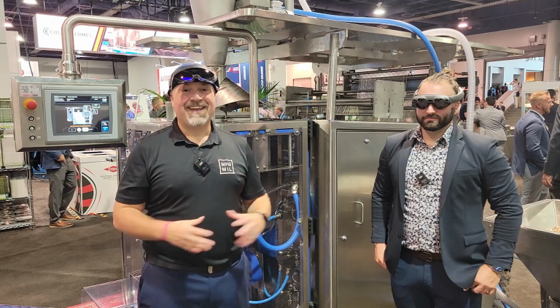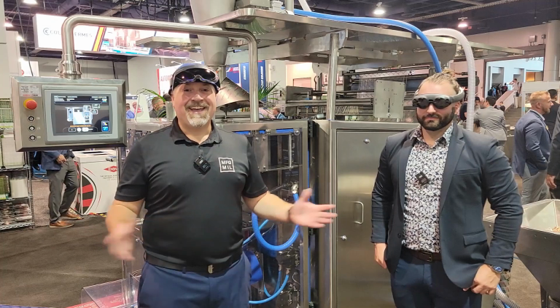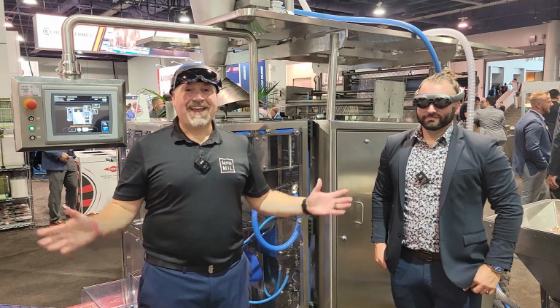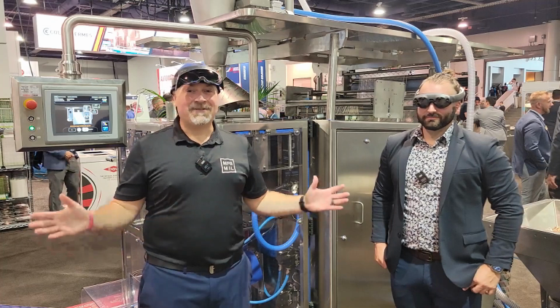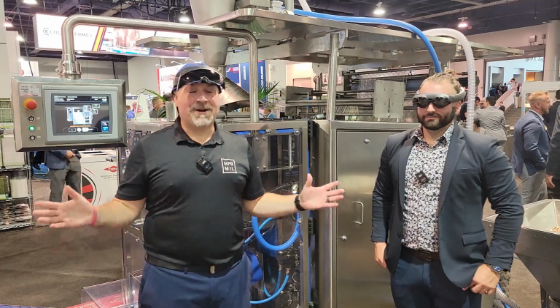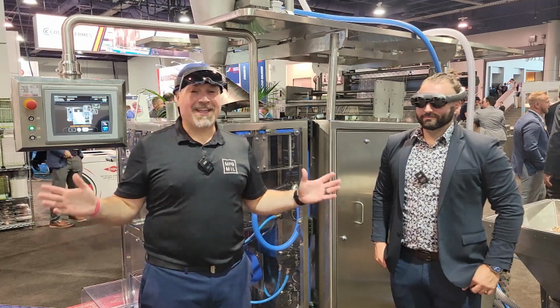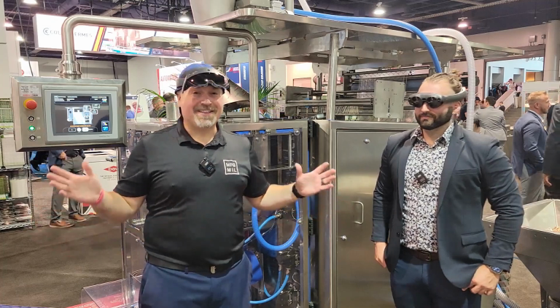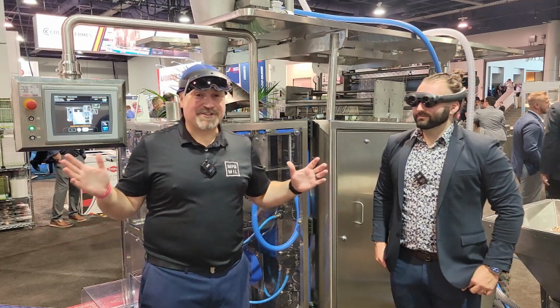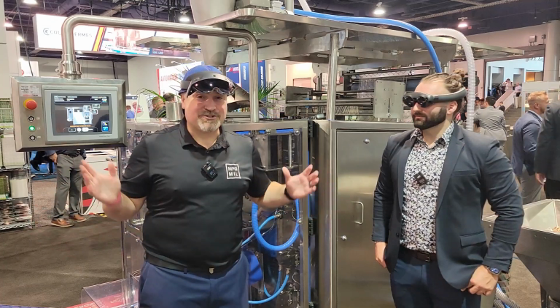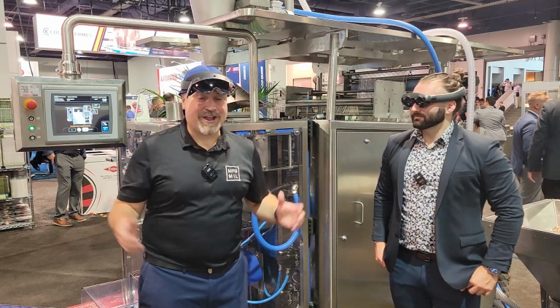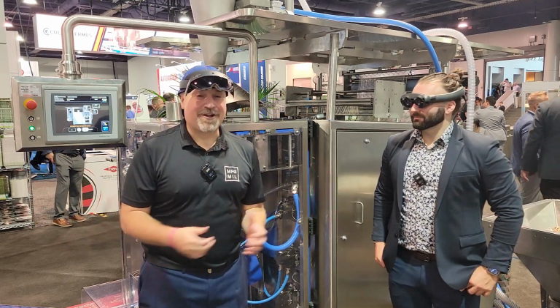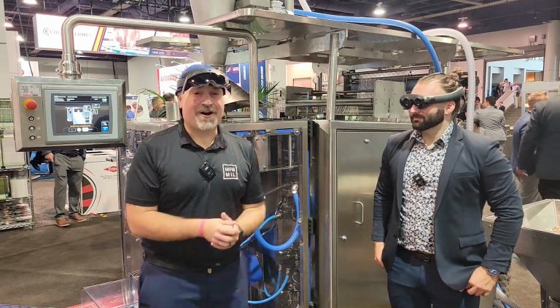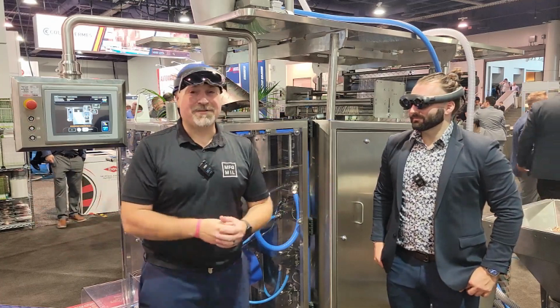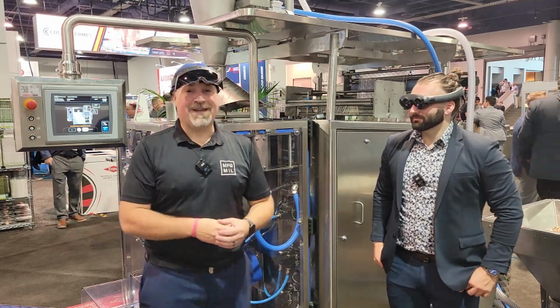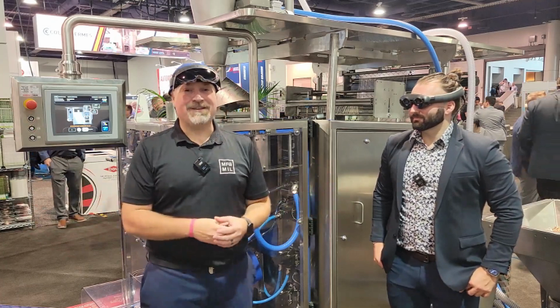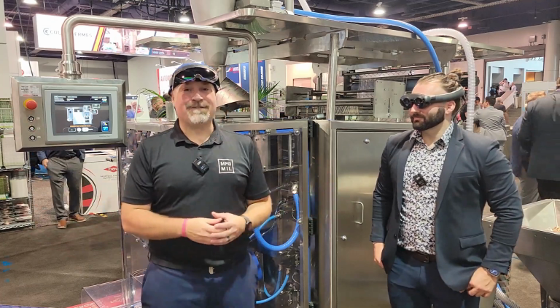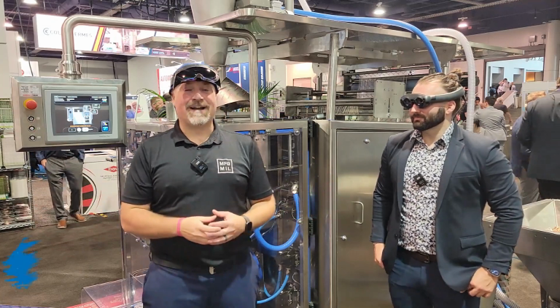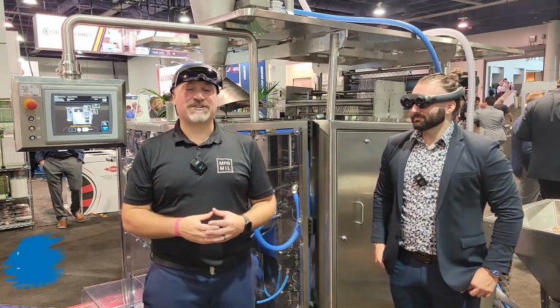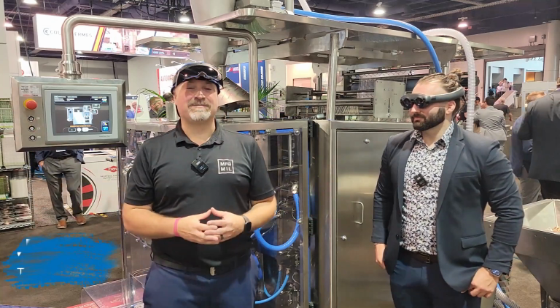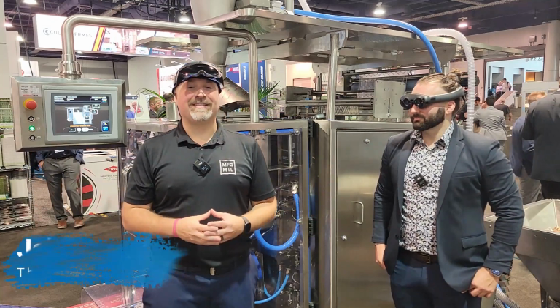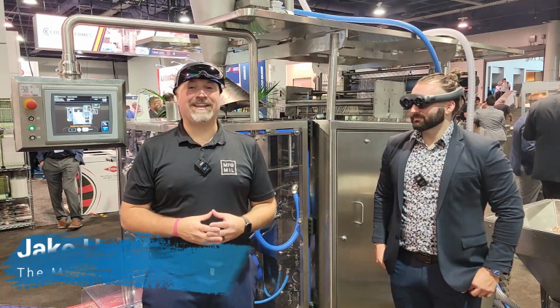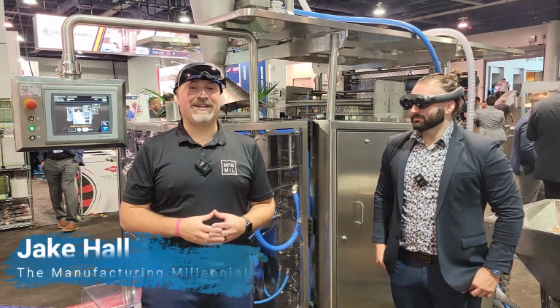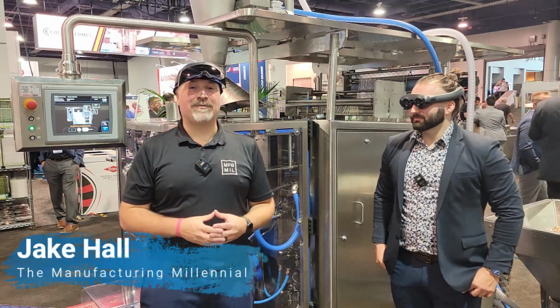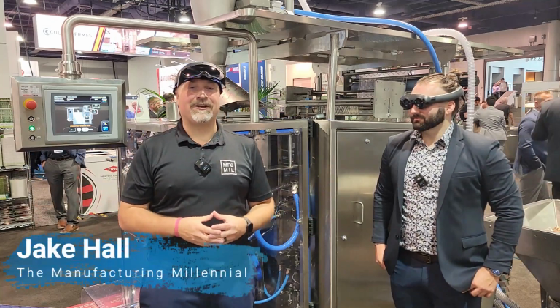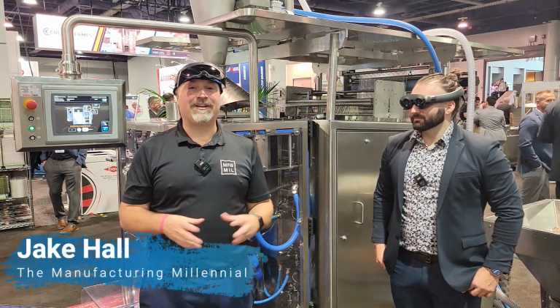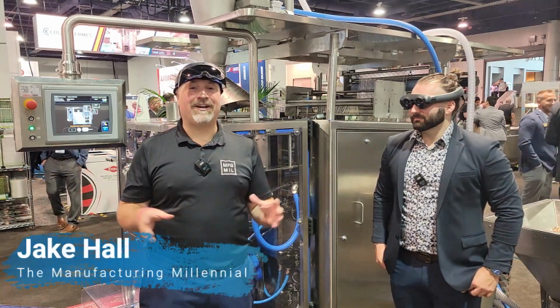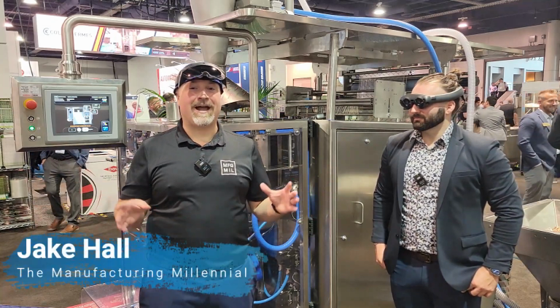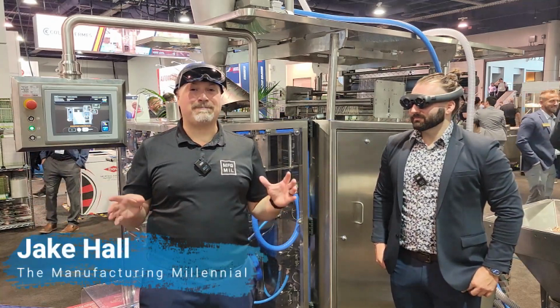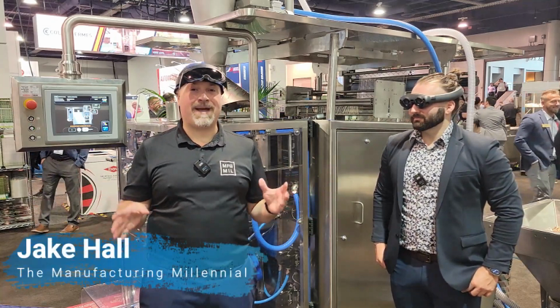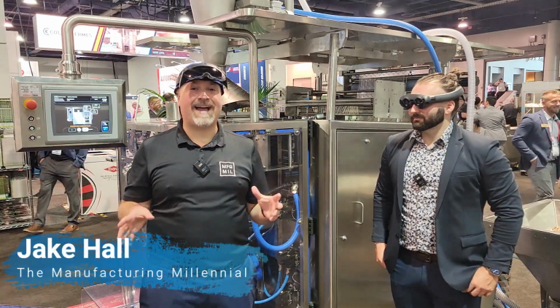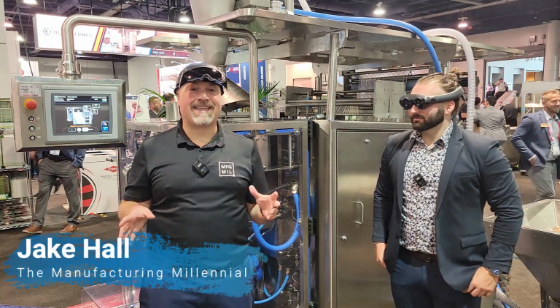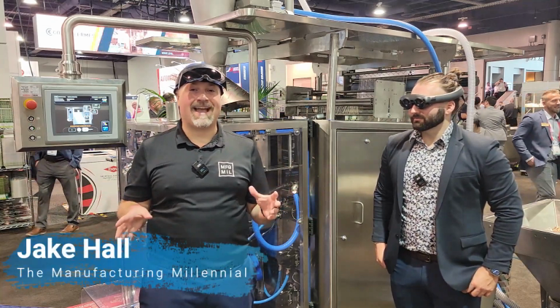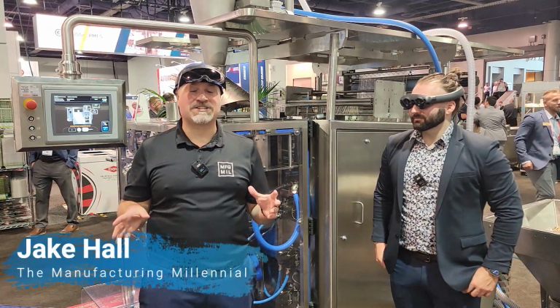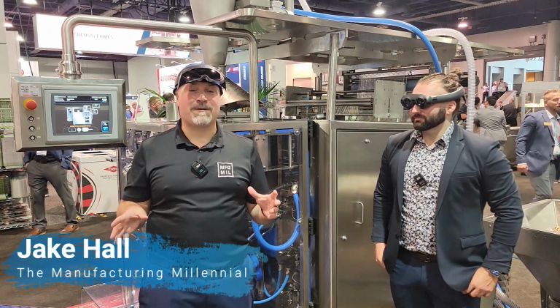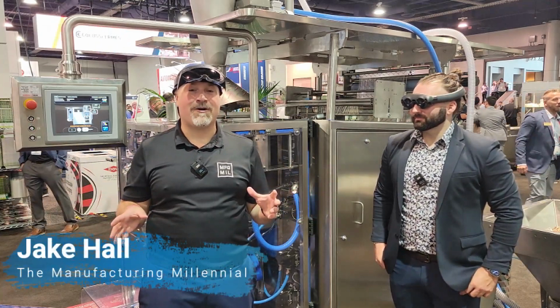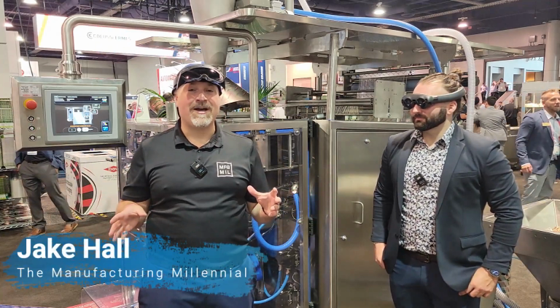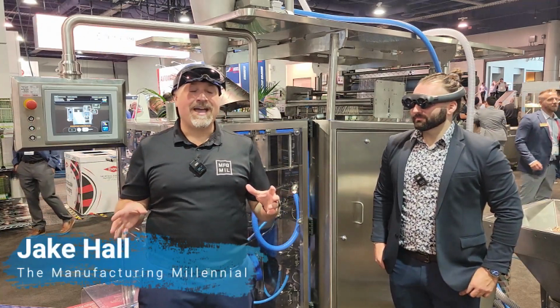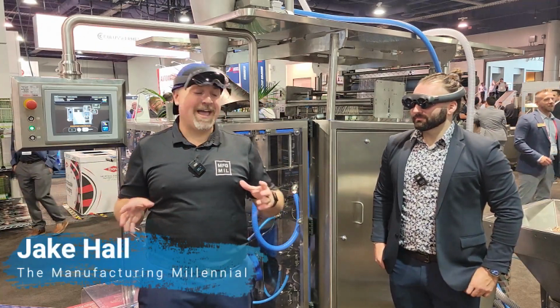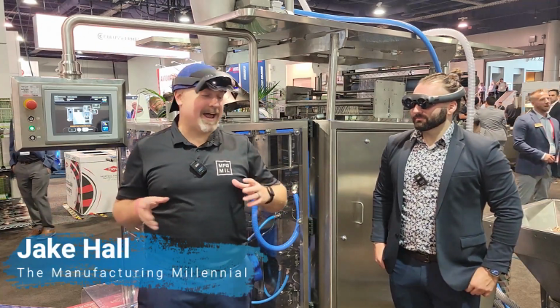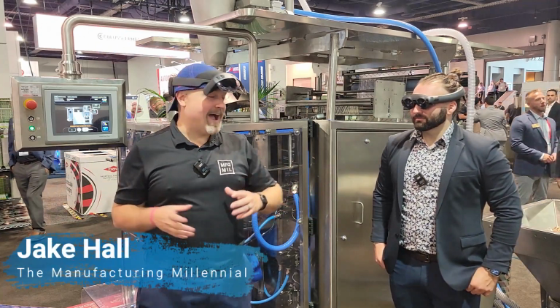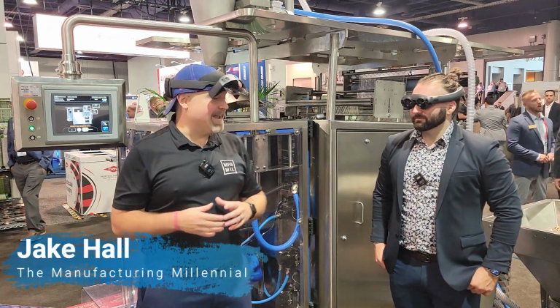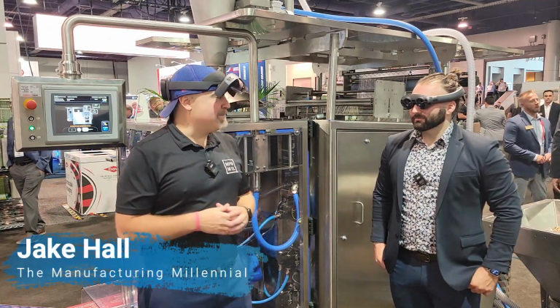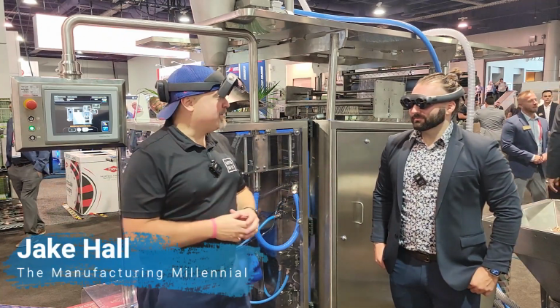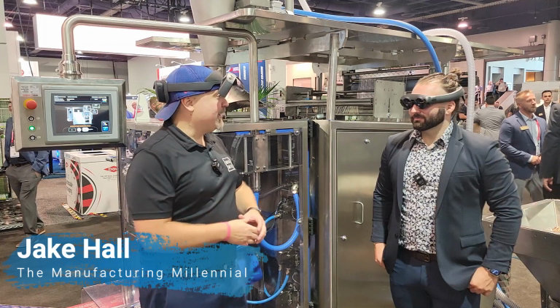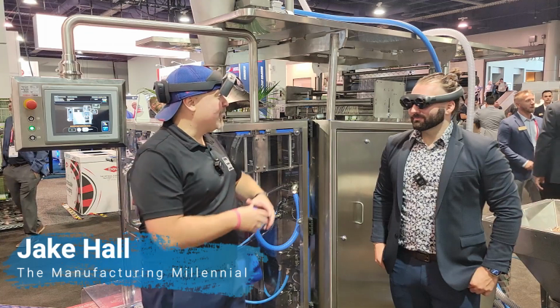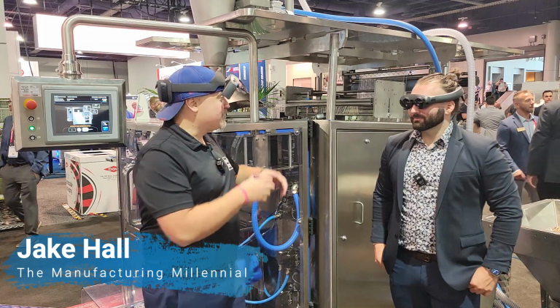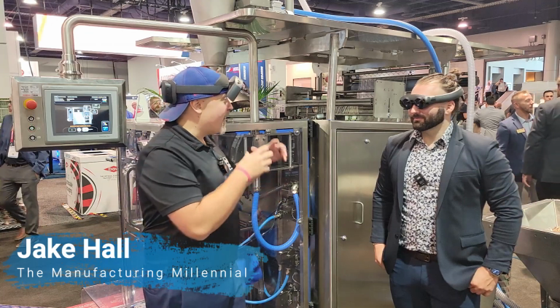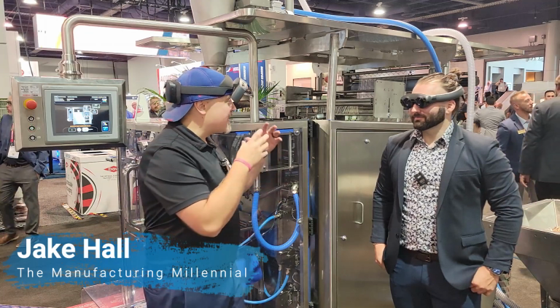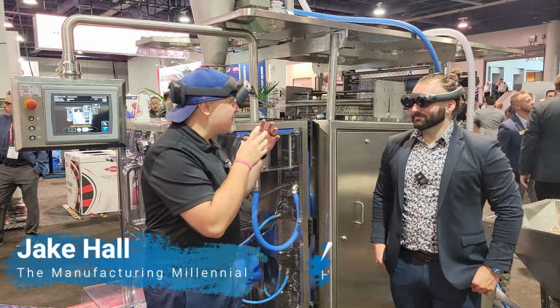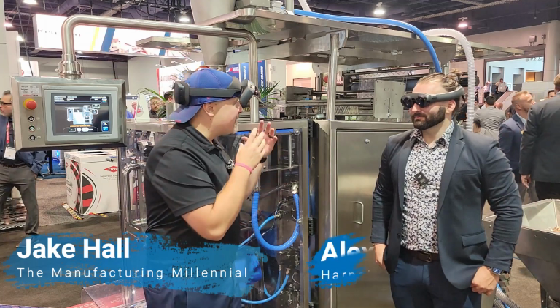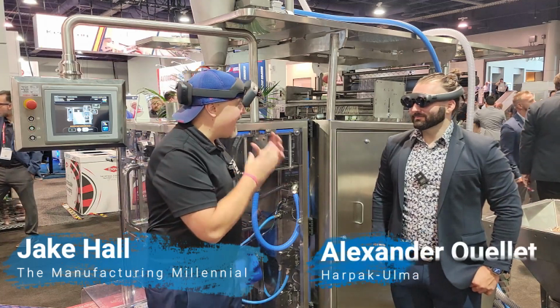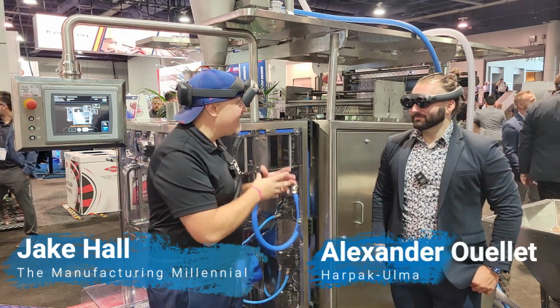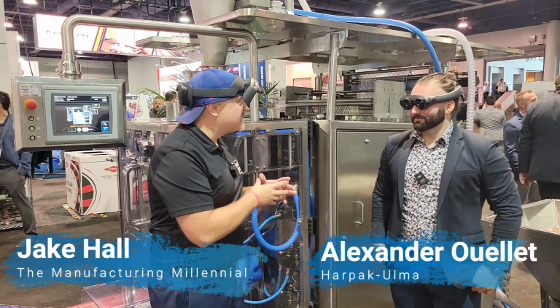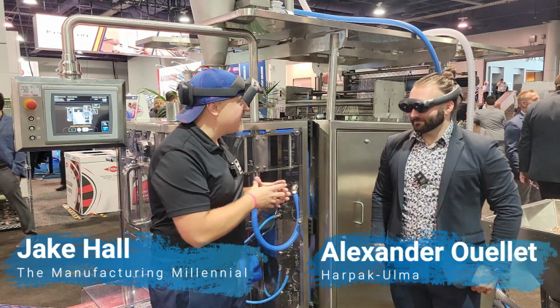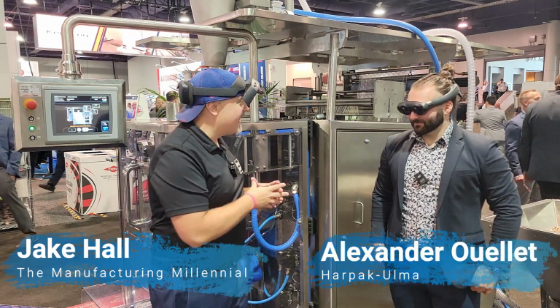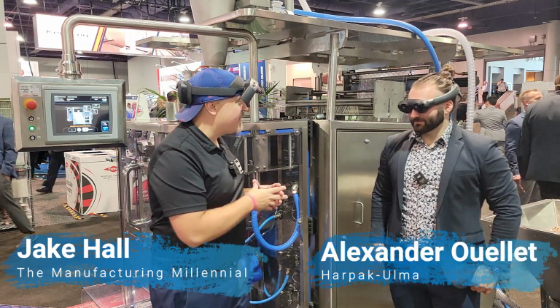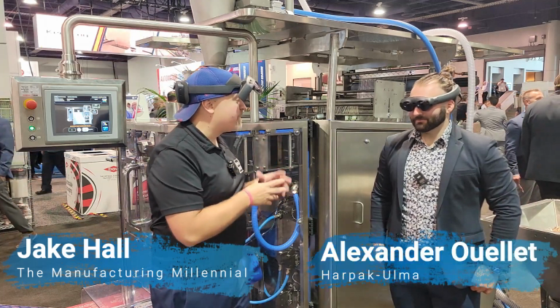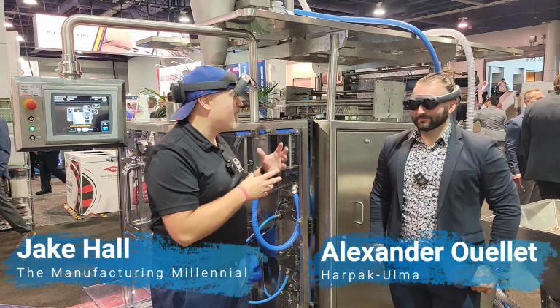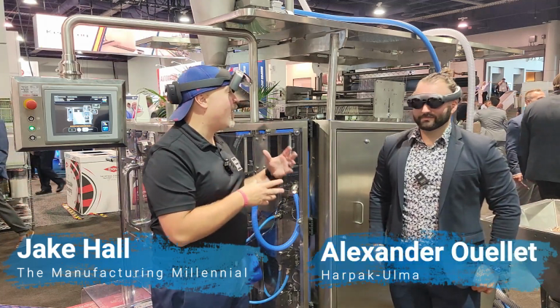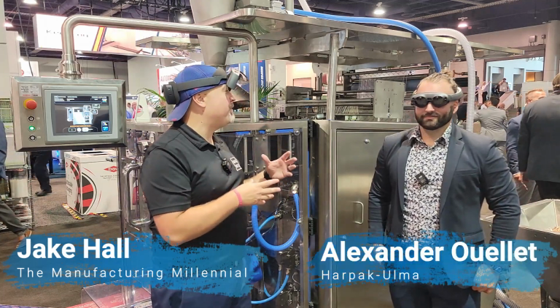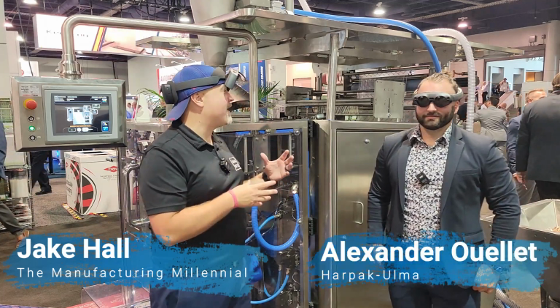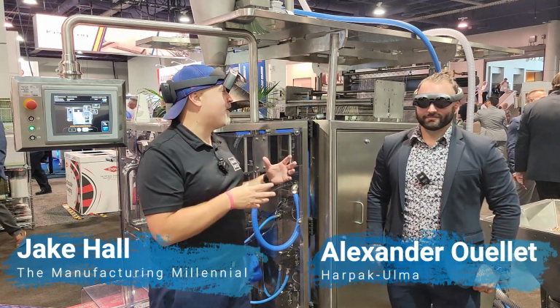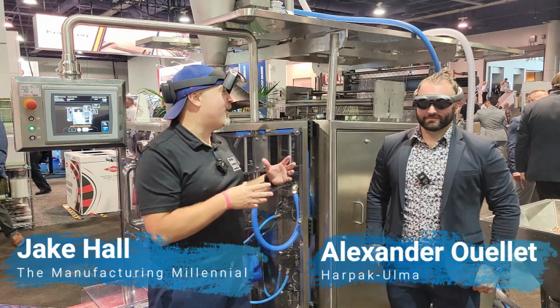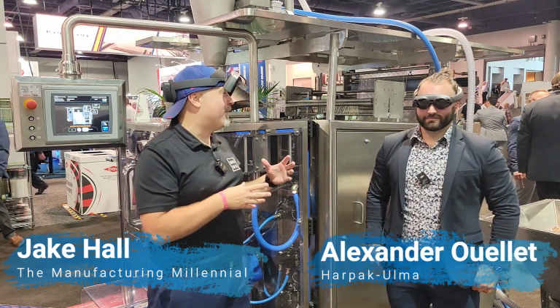Hey everyone, it's Jake Hall, the Manufacturing Millennial. We are here at PAC Expo, and I am here talking with Alexander from Harpac Alma.